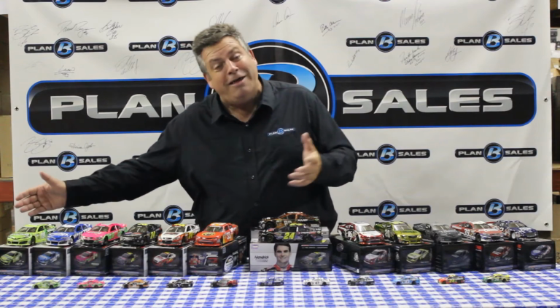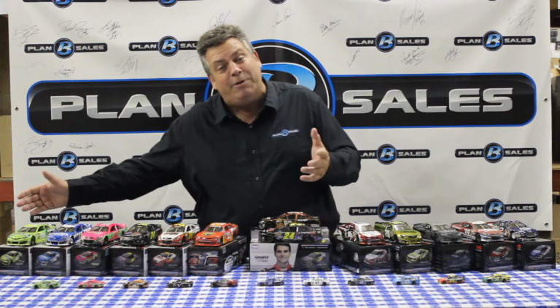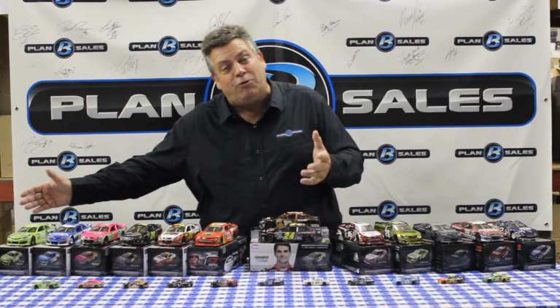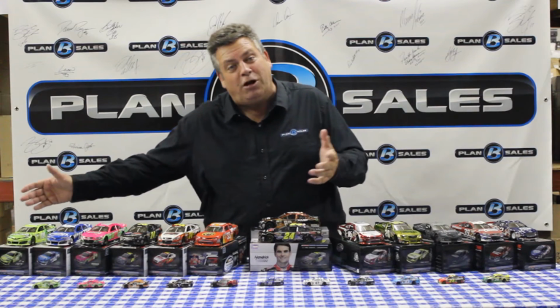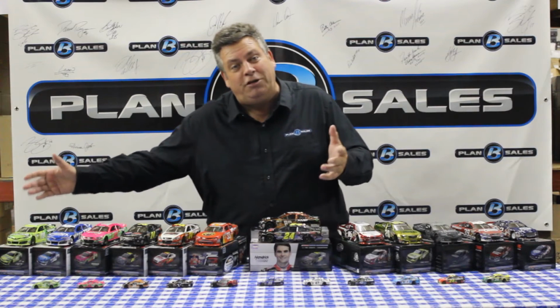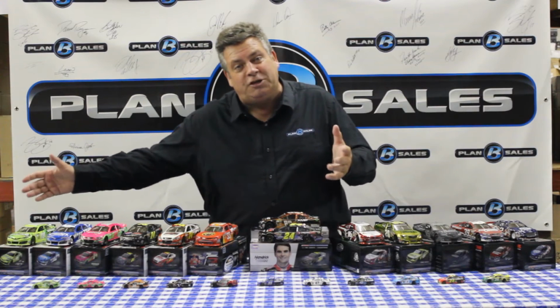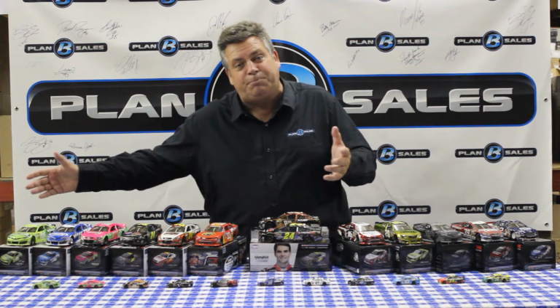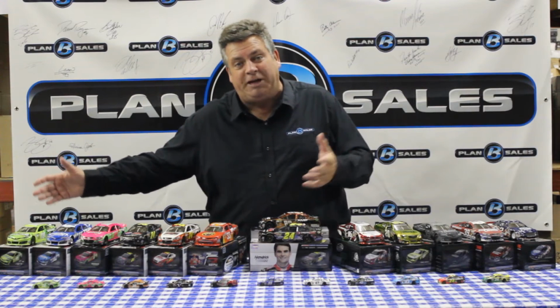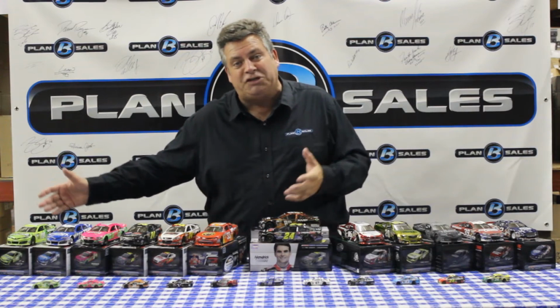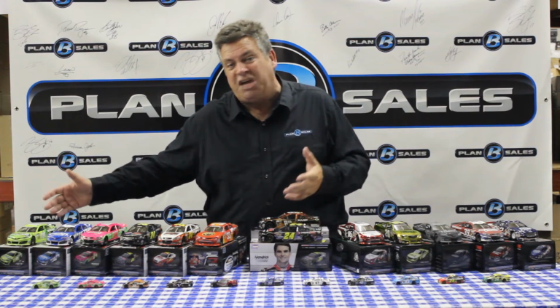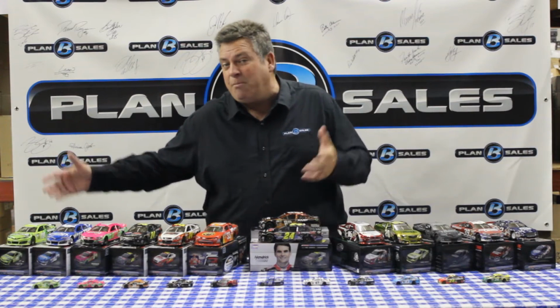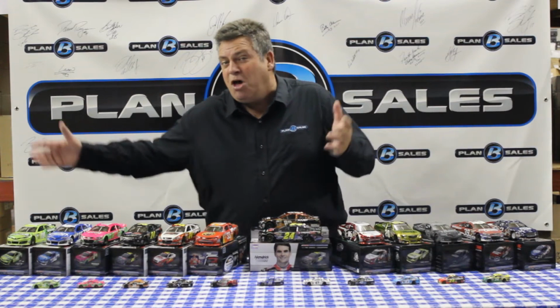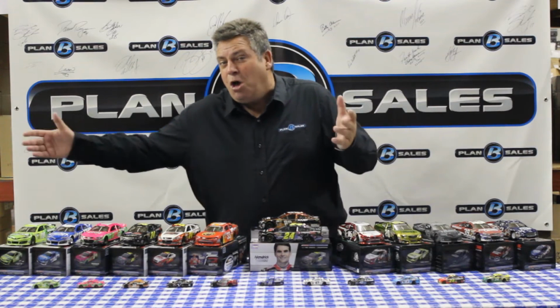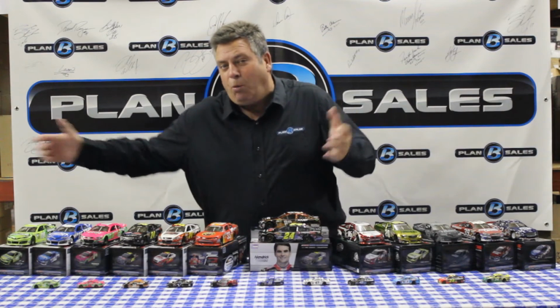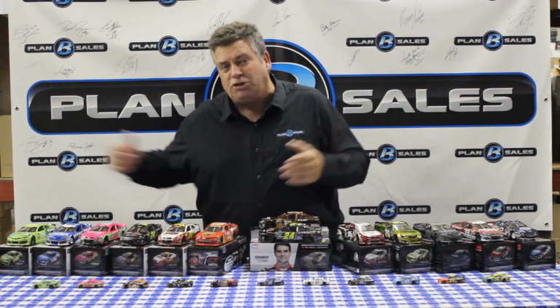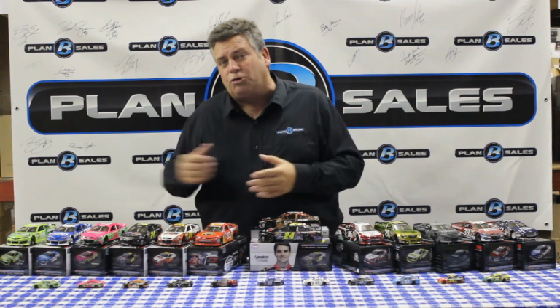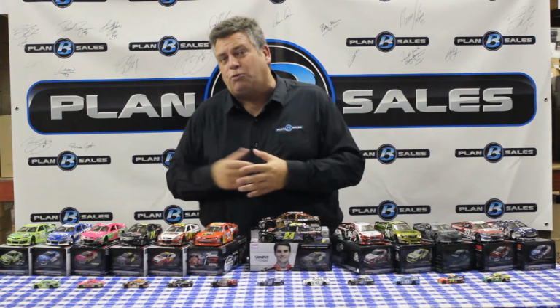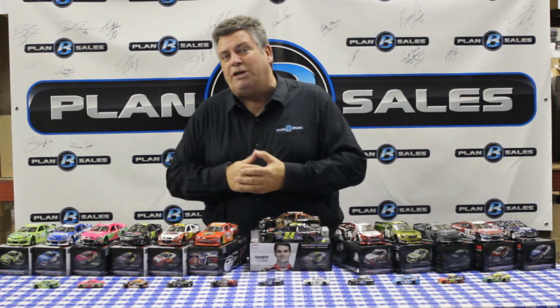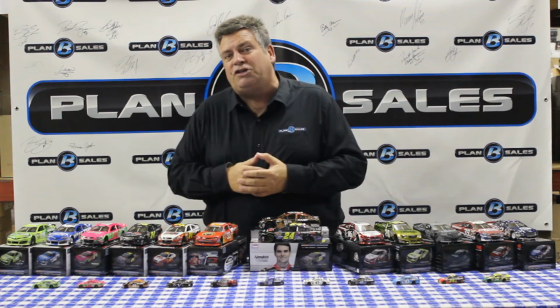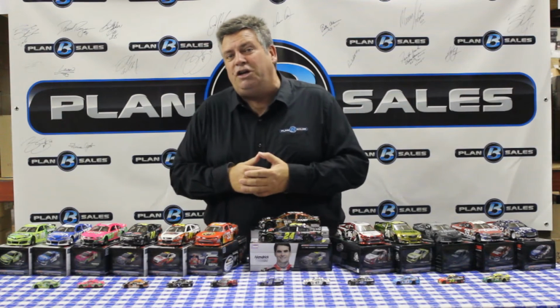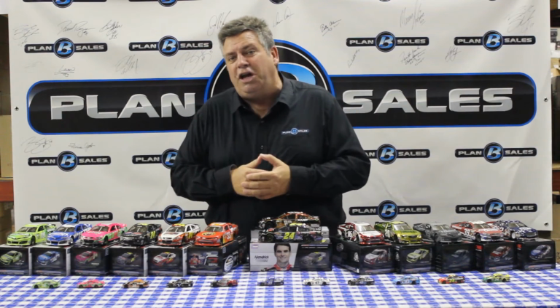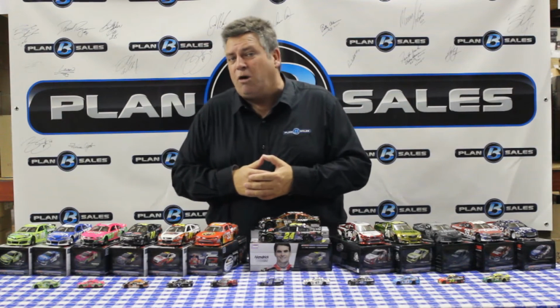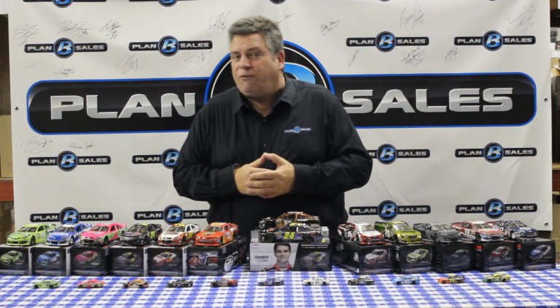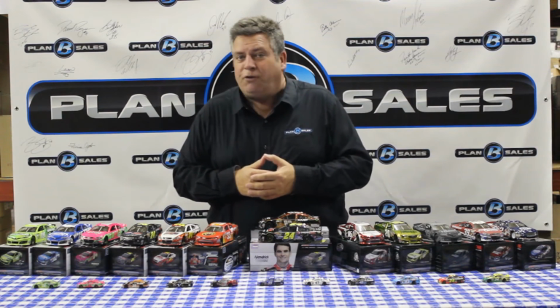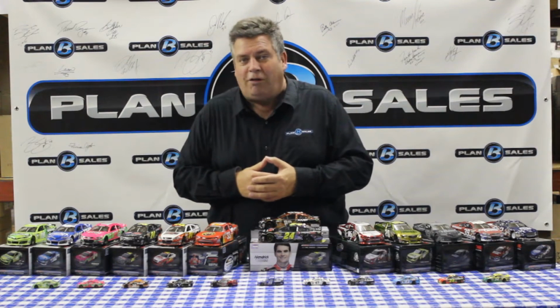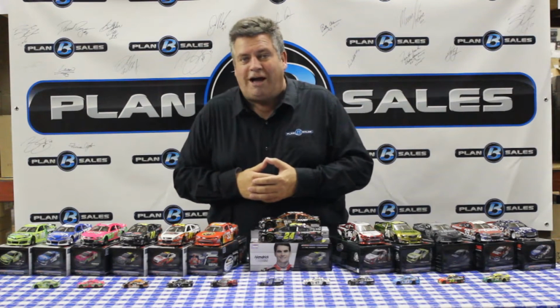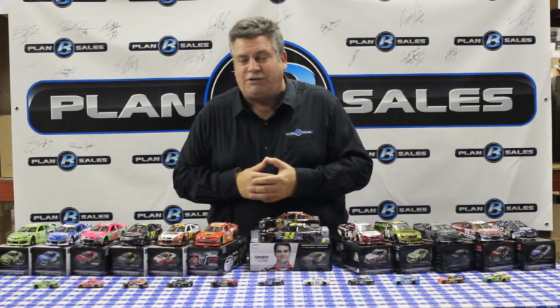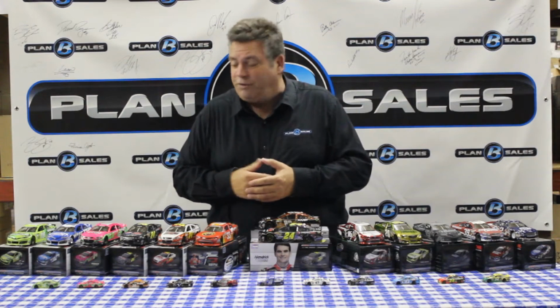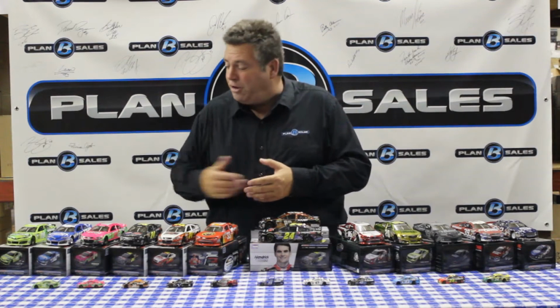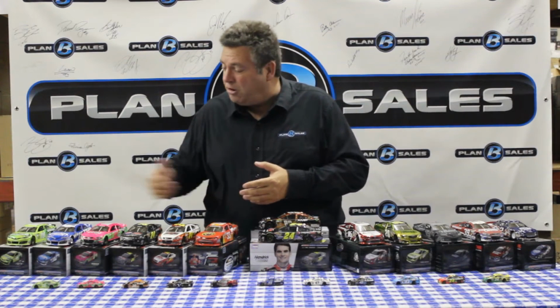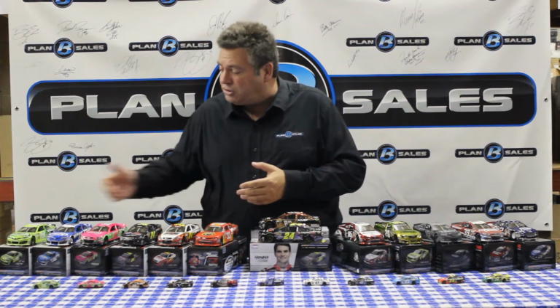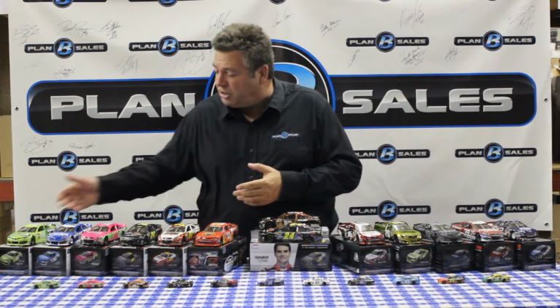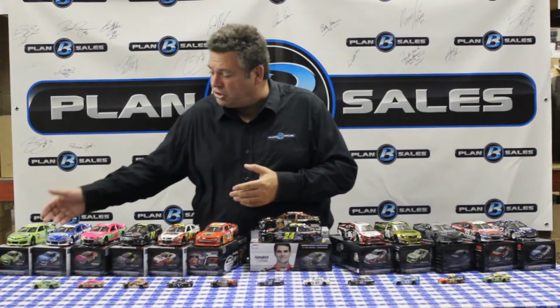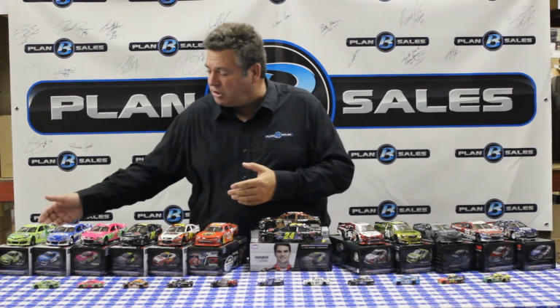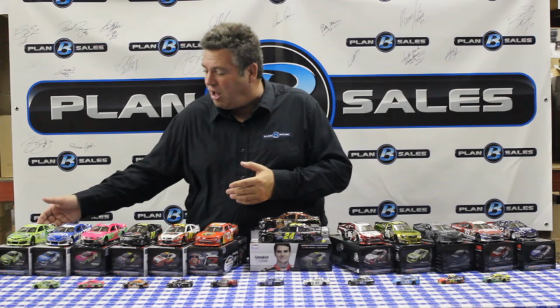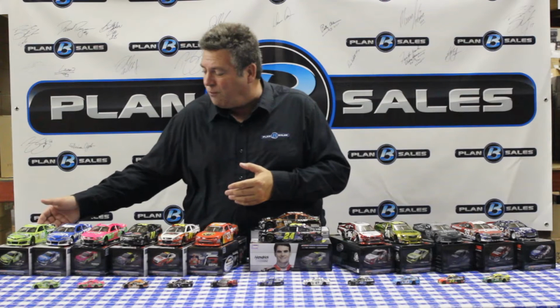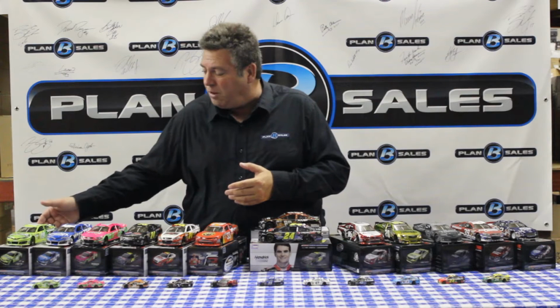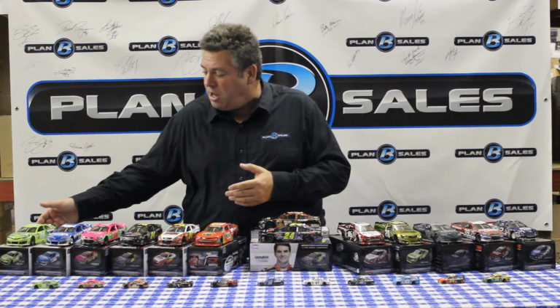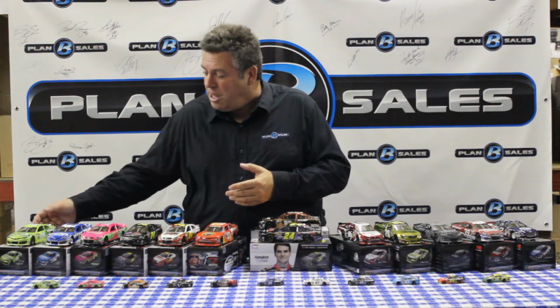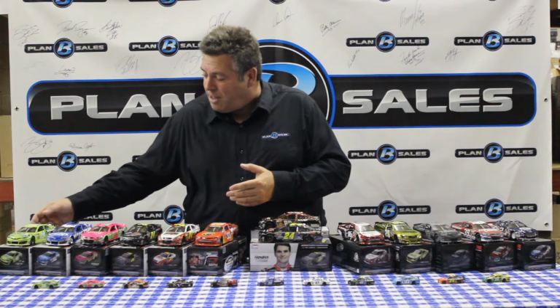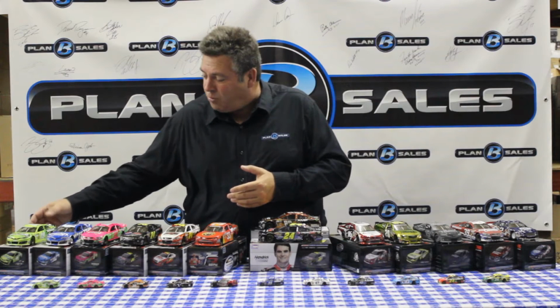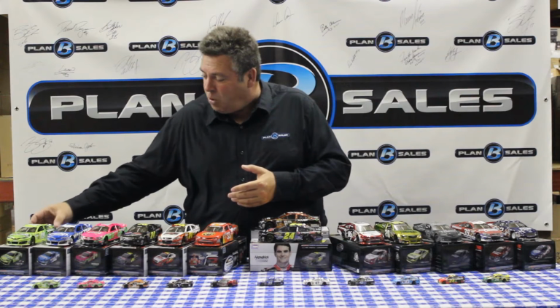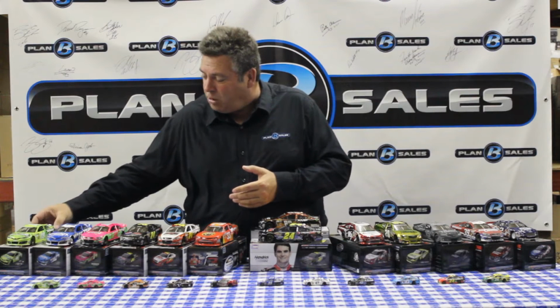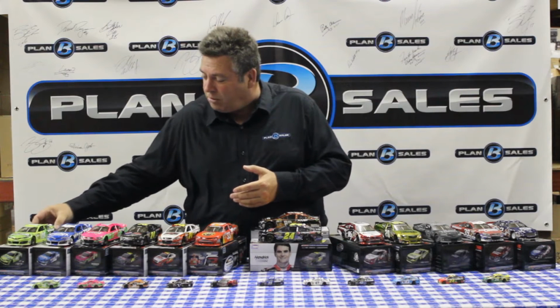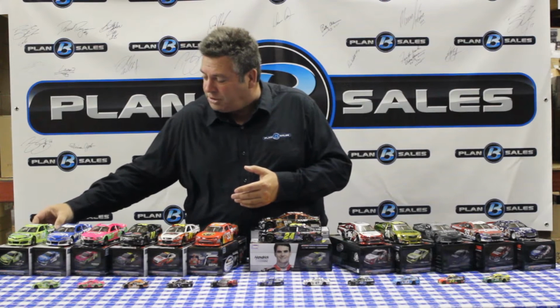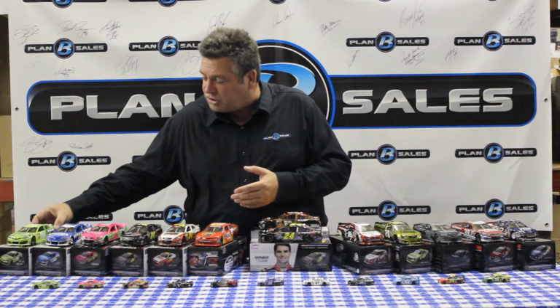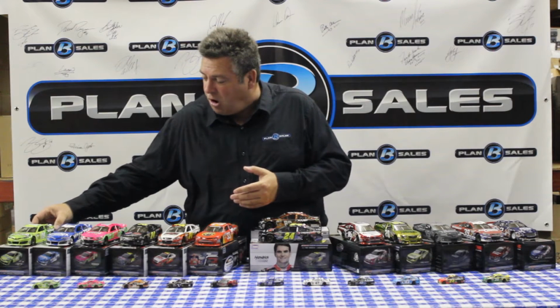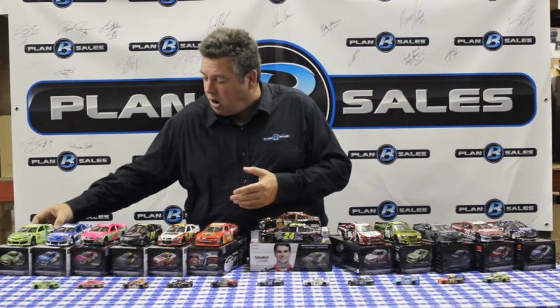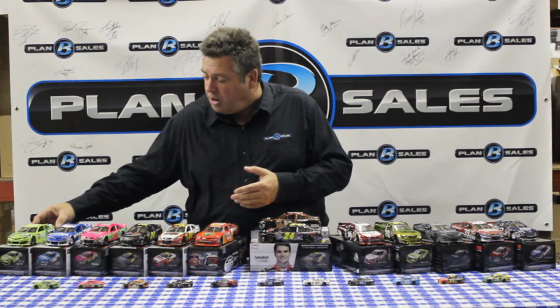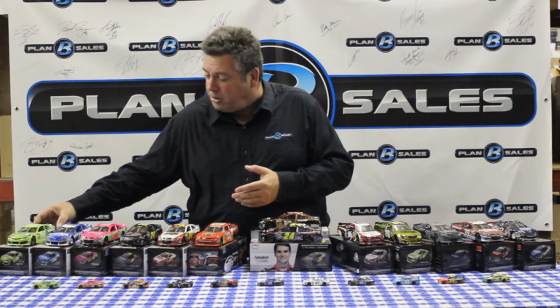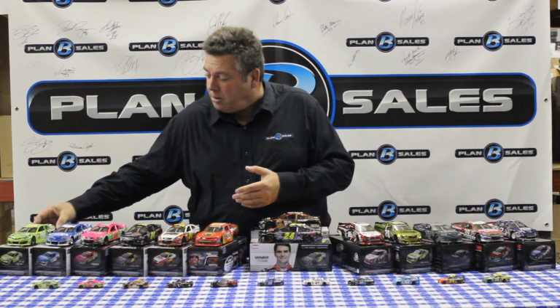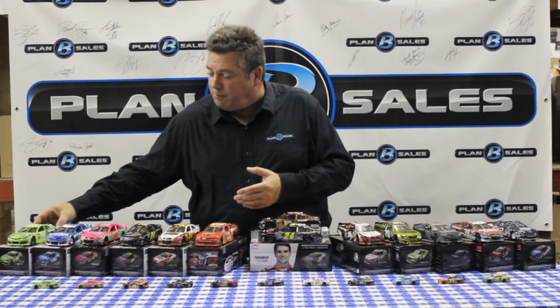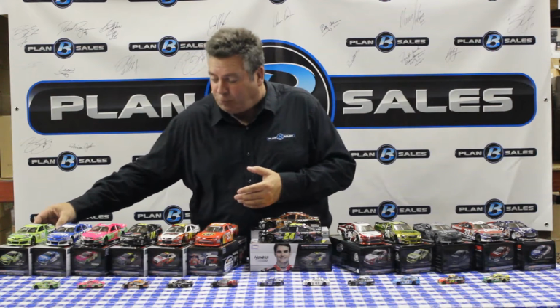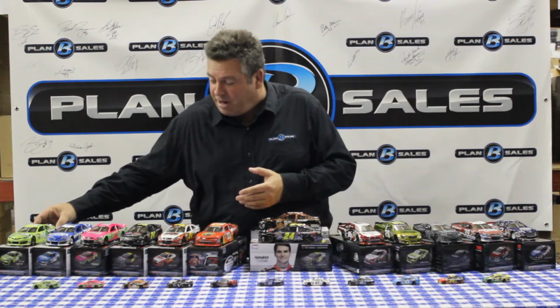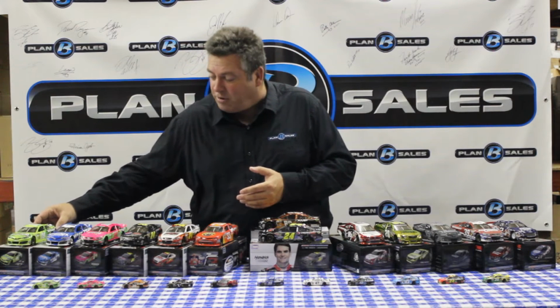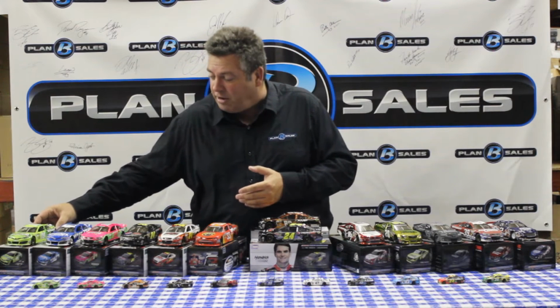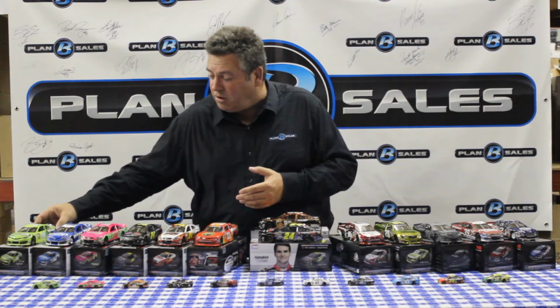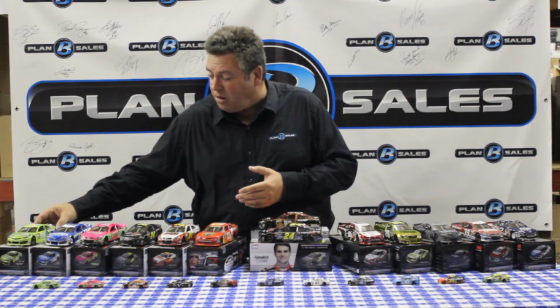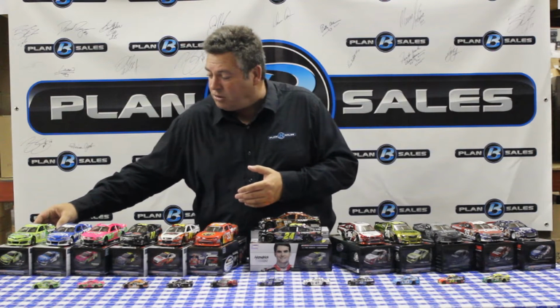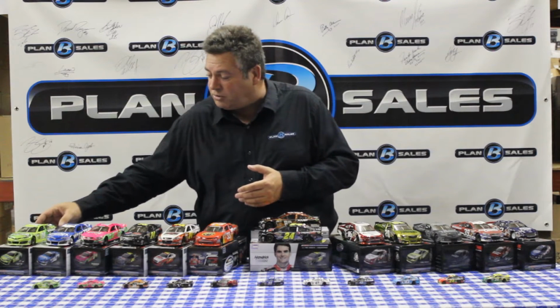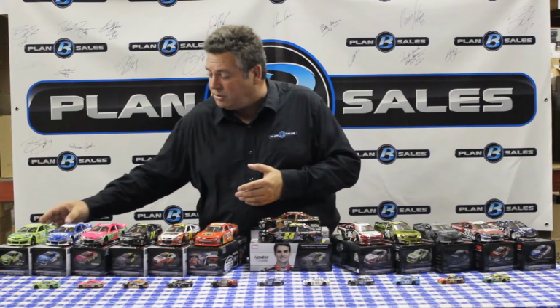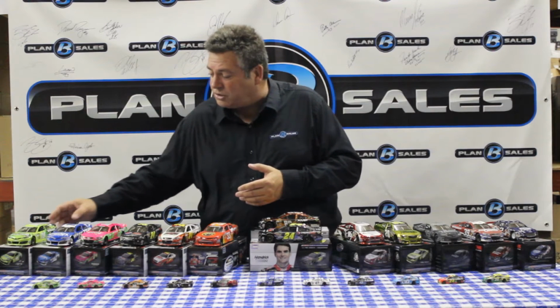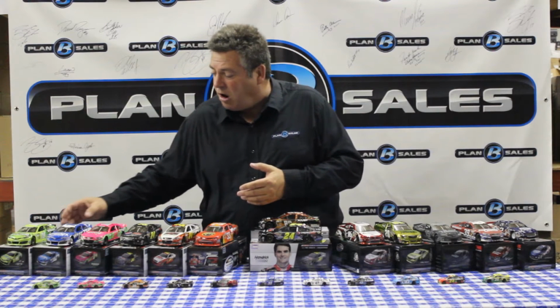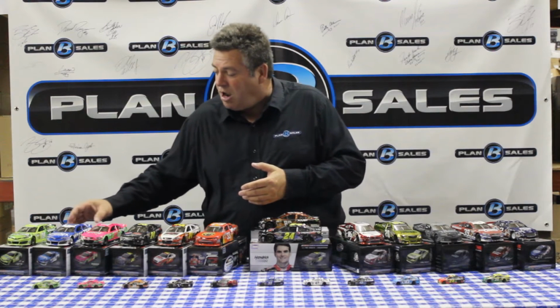They've been running this paint scheme once or twice a year for the last few years, and I just love when they roll out this car in the bright green colors.